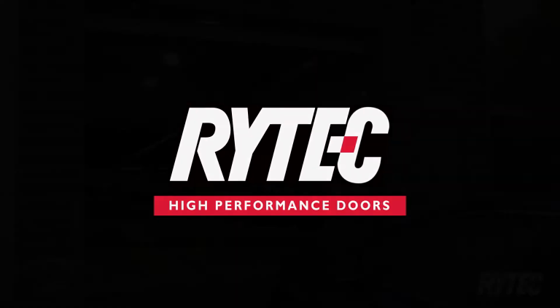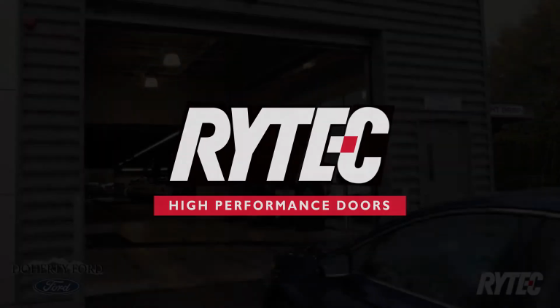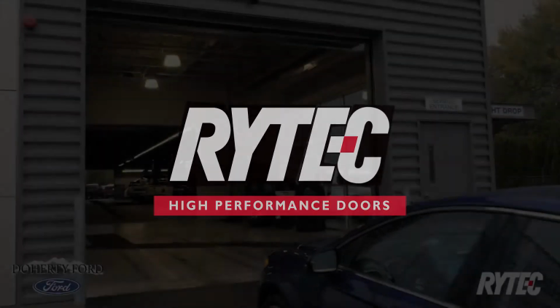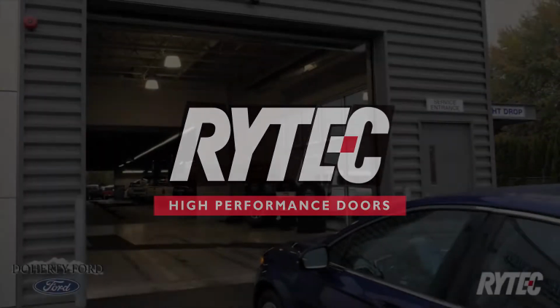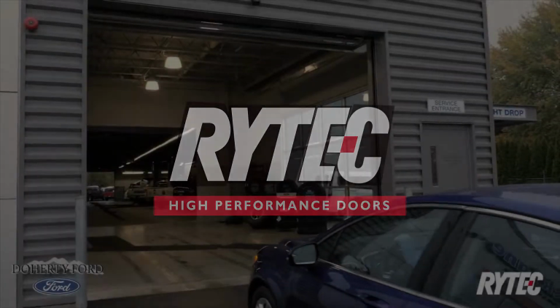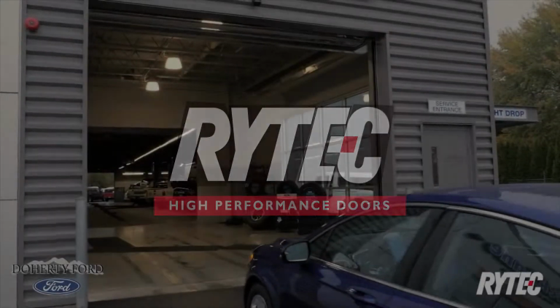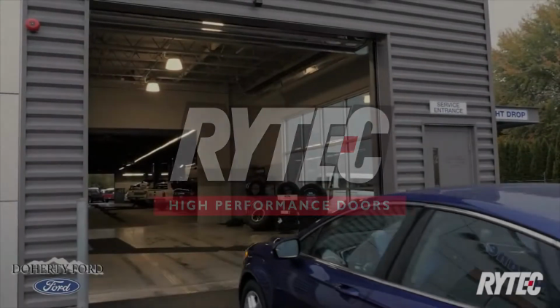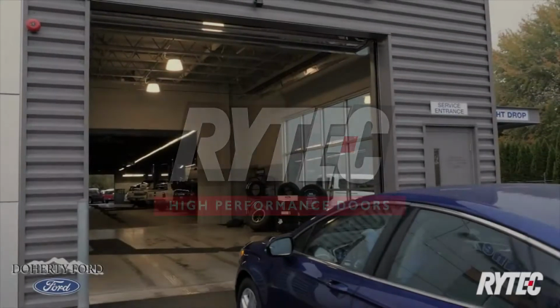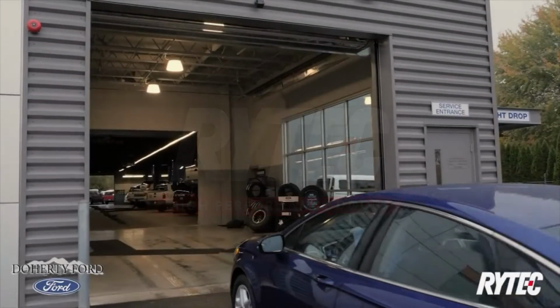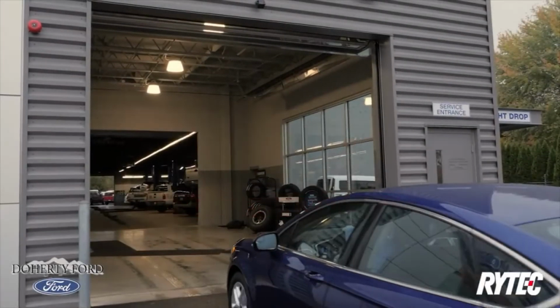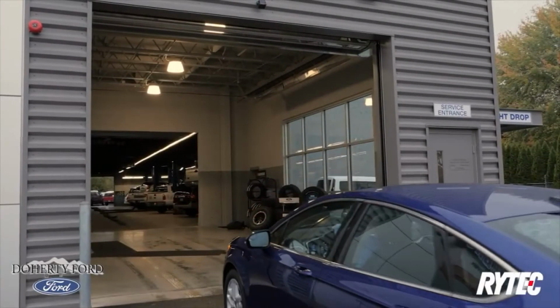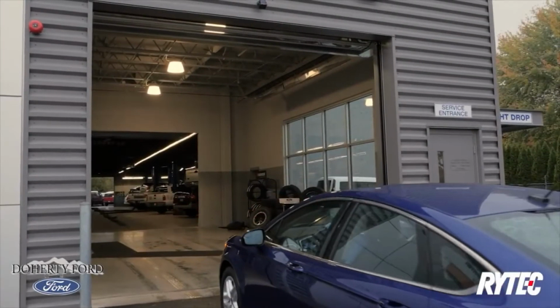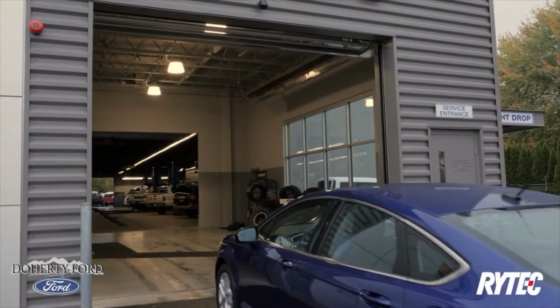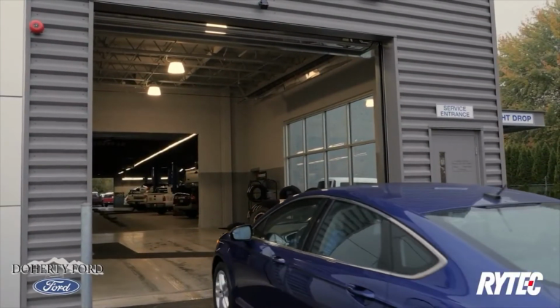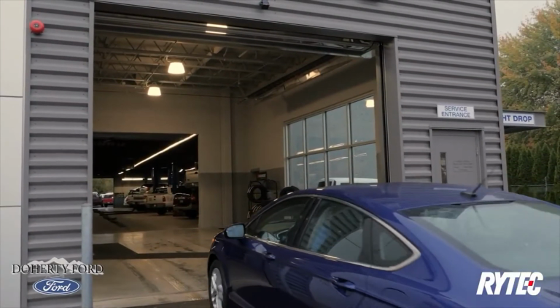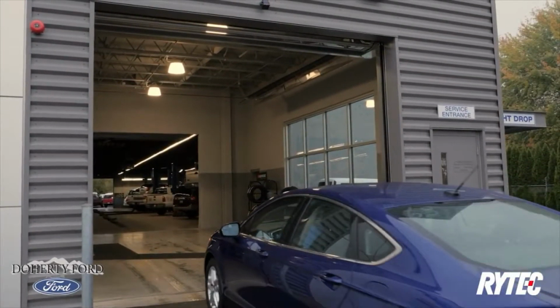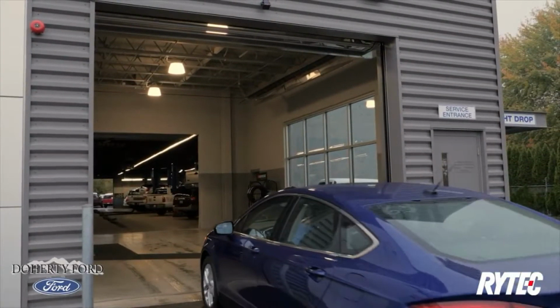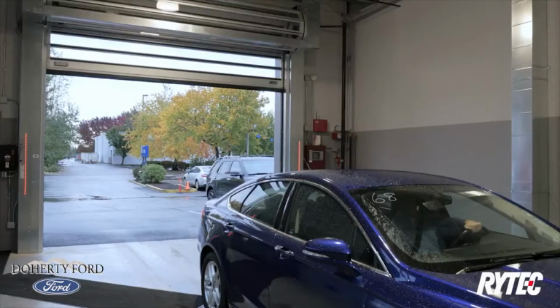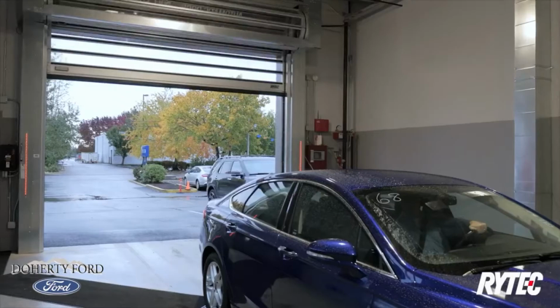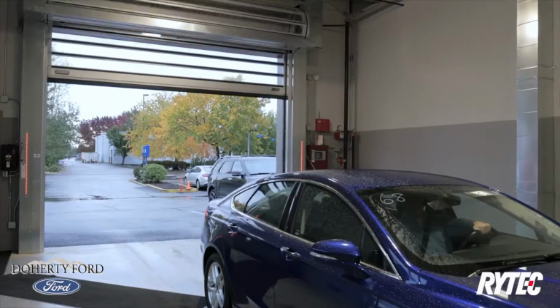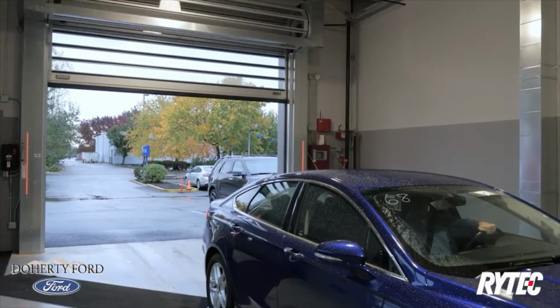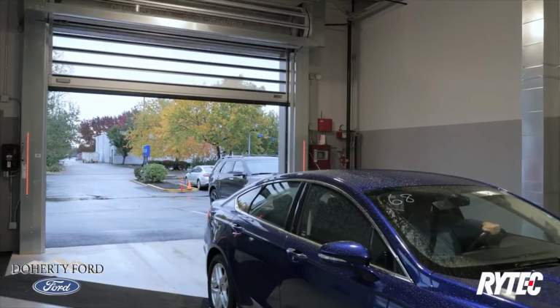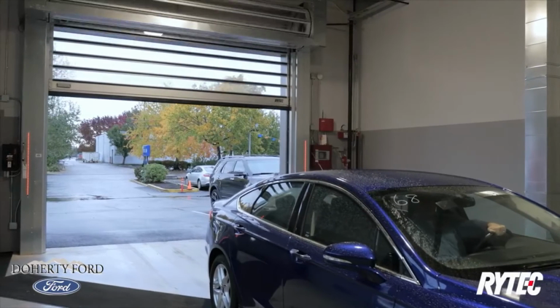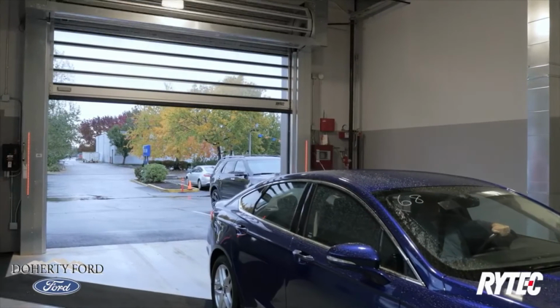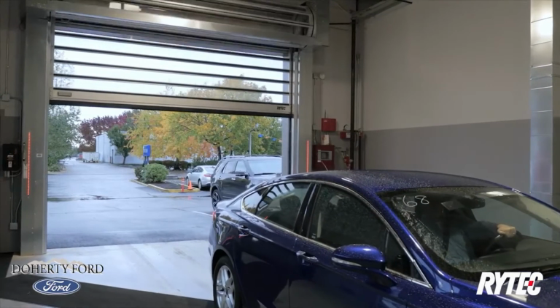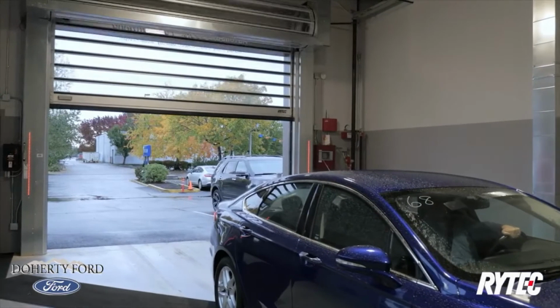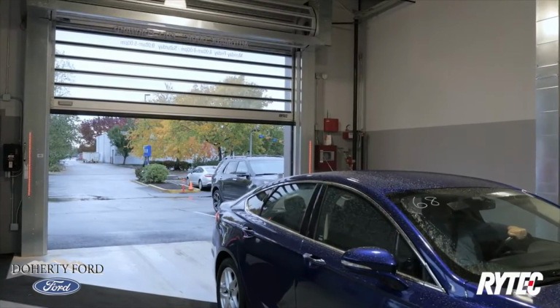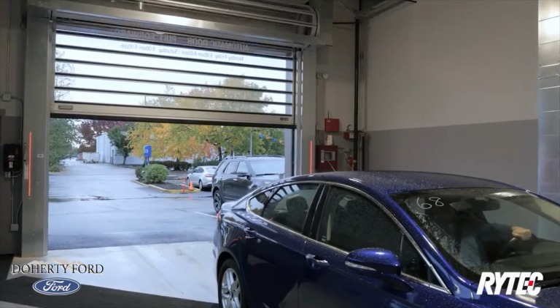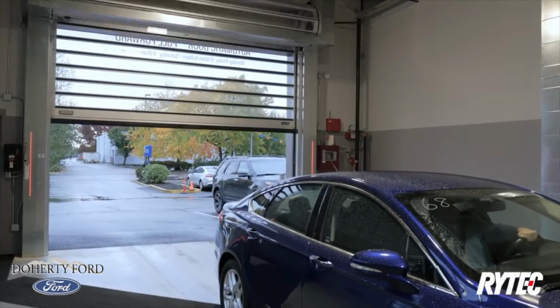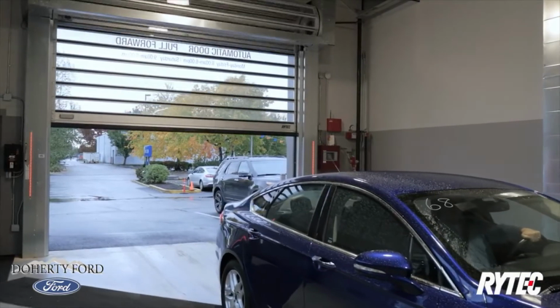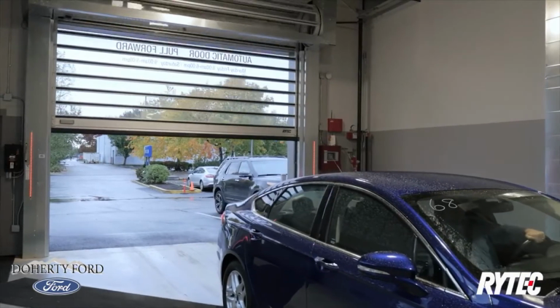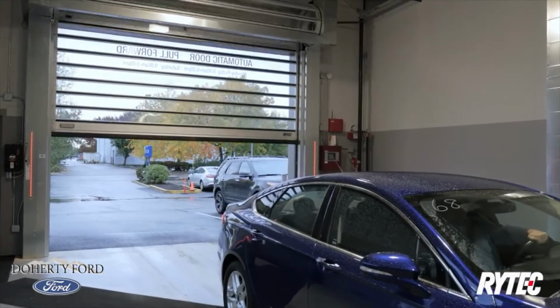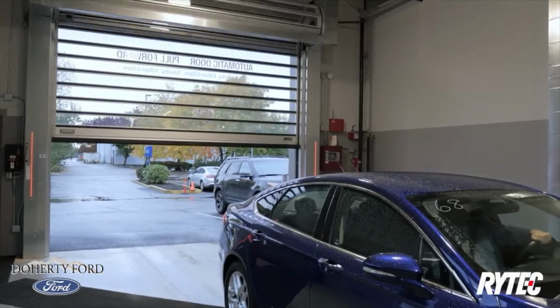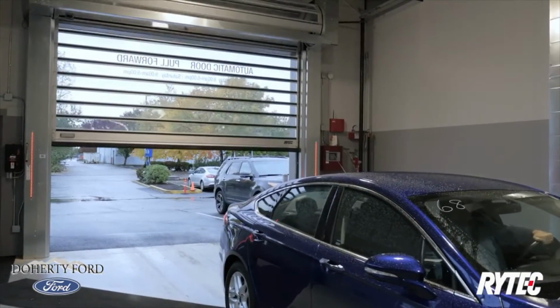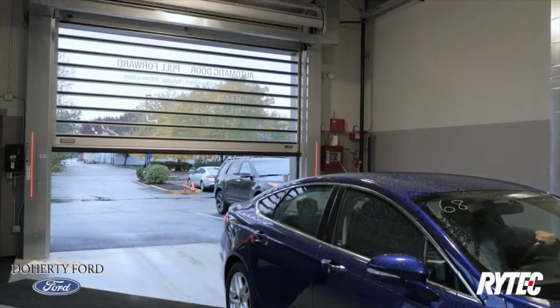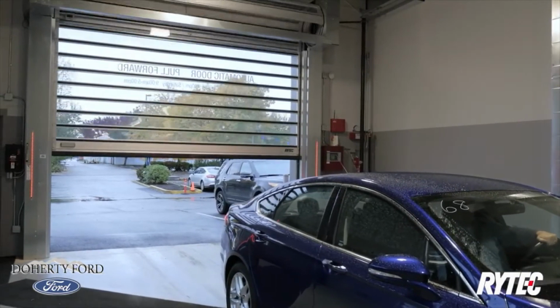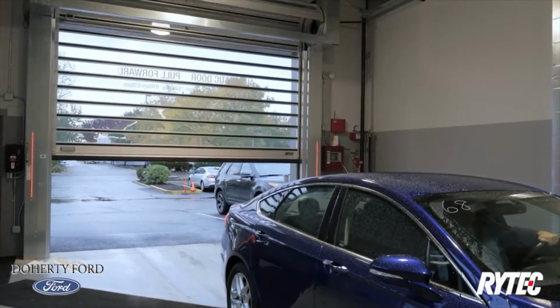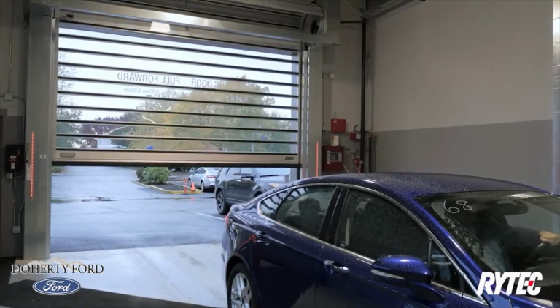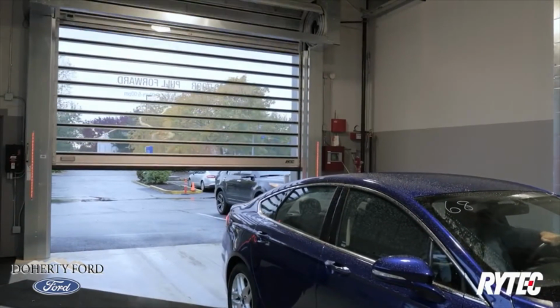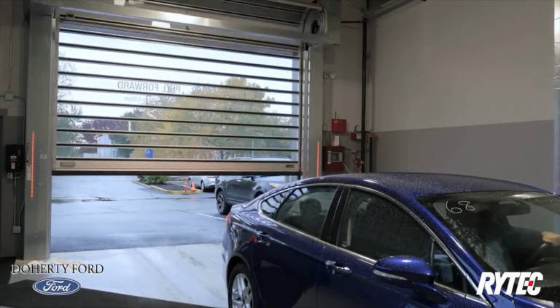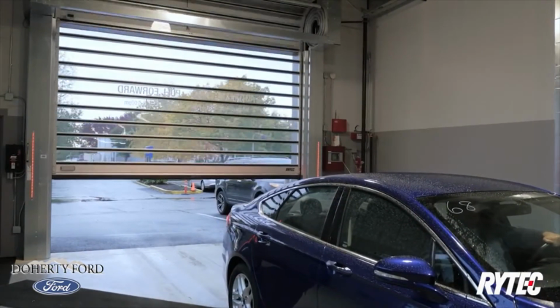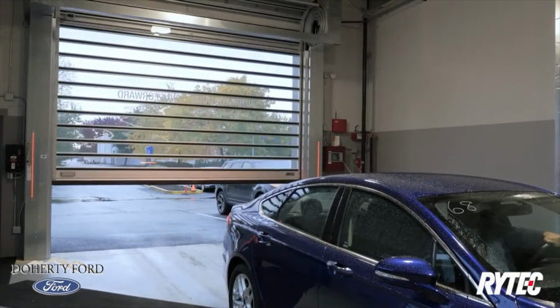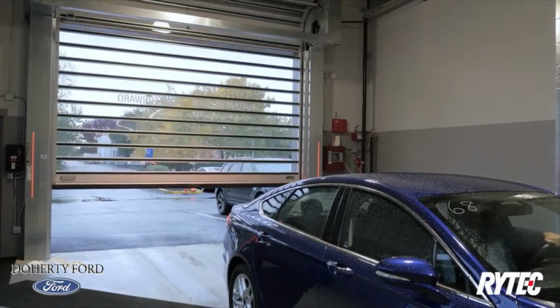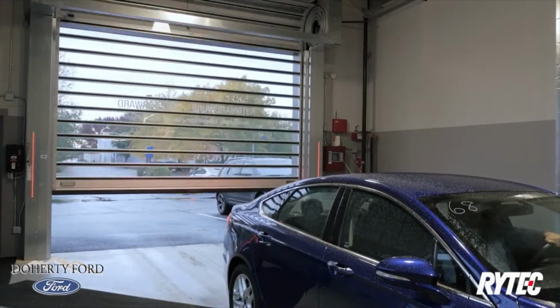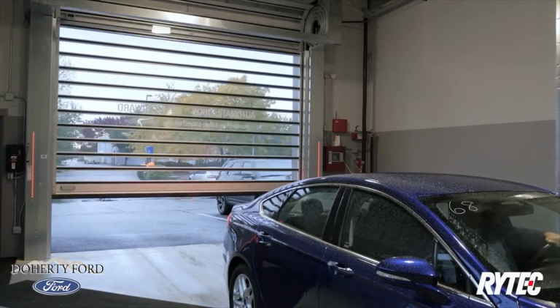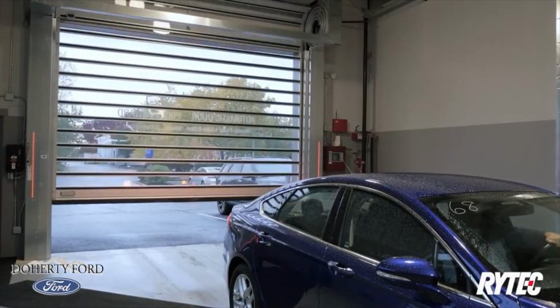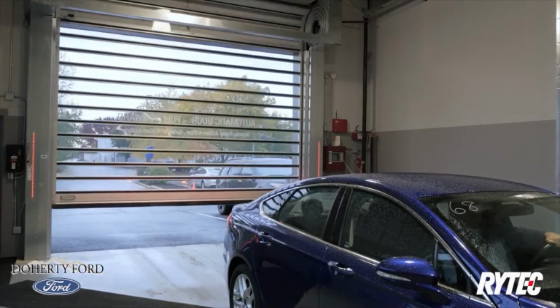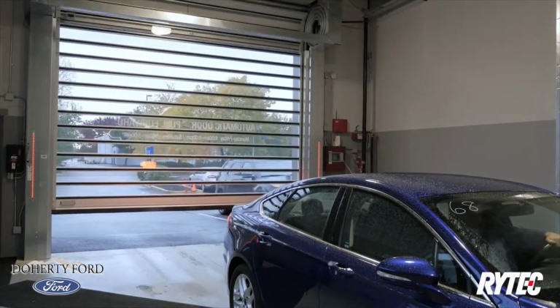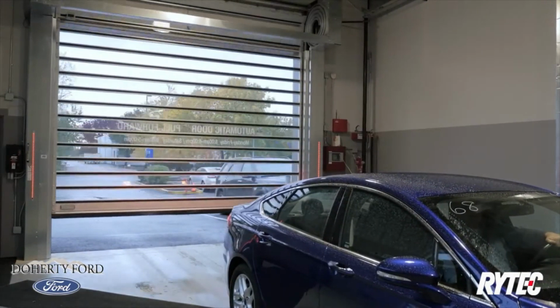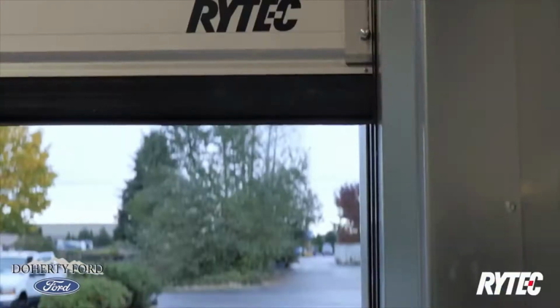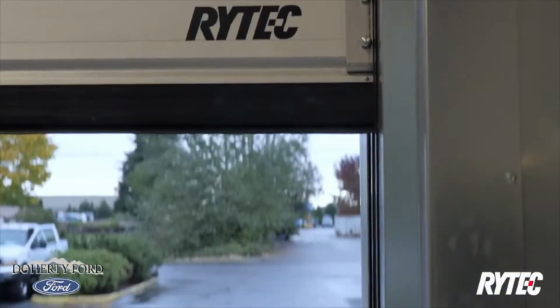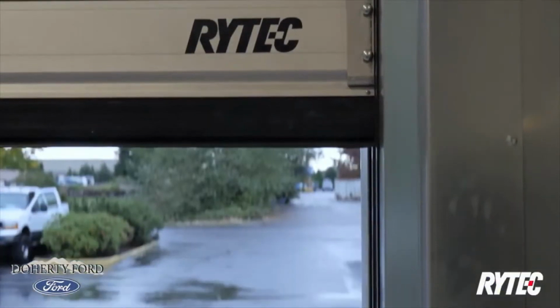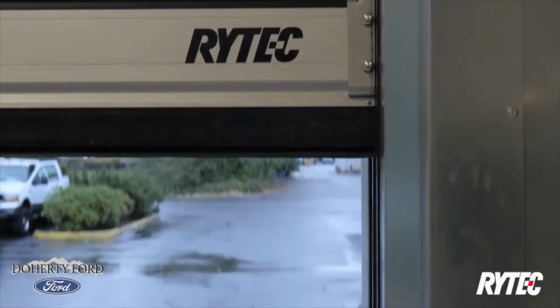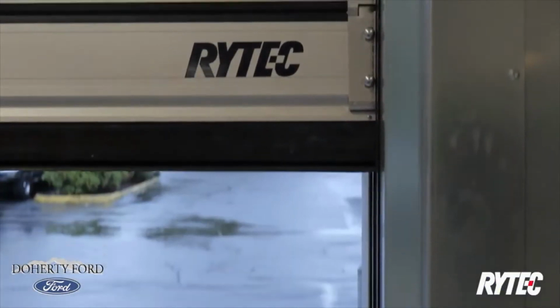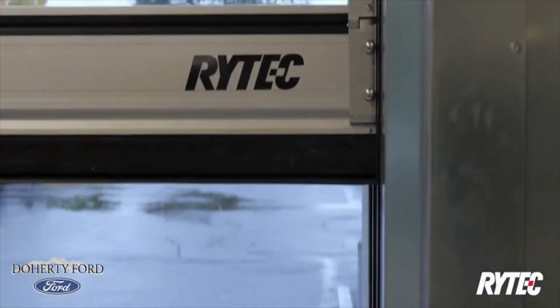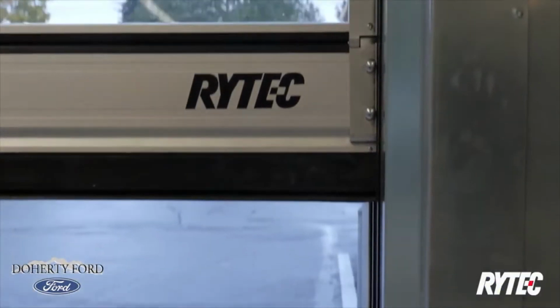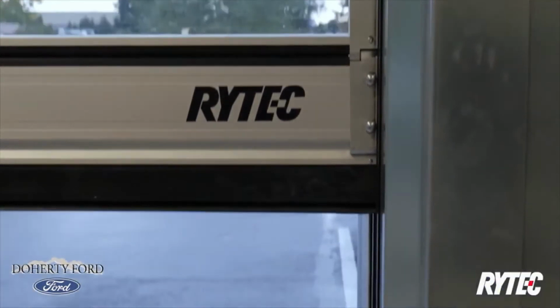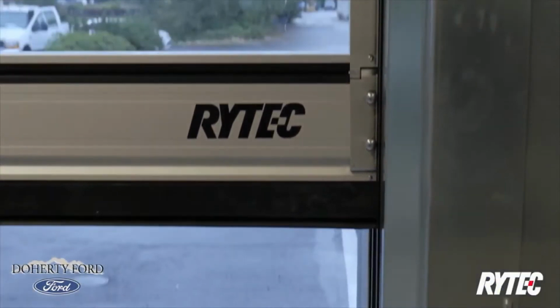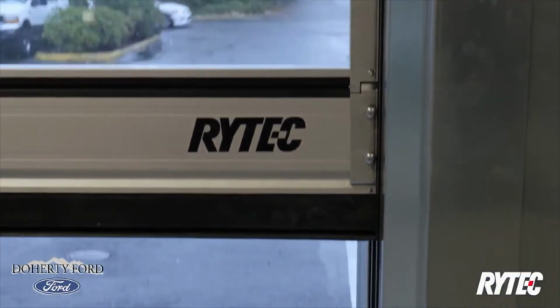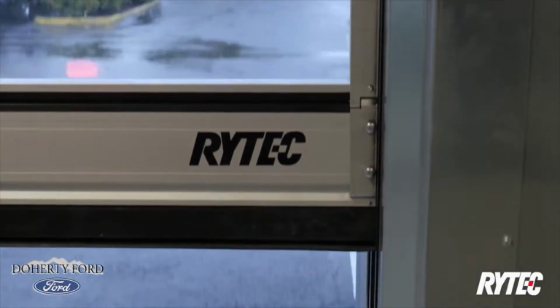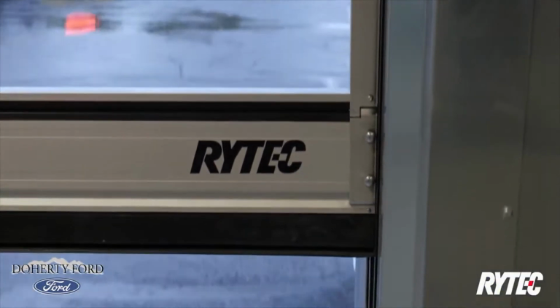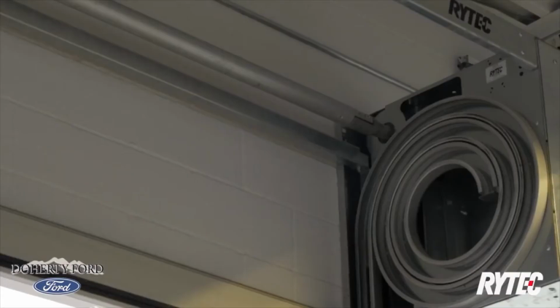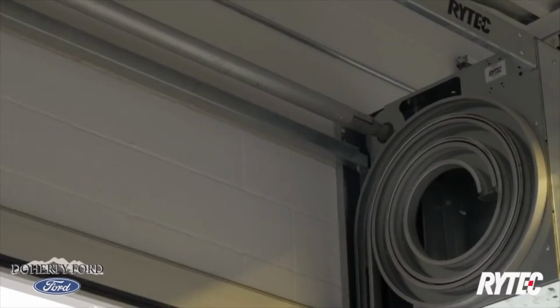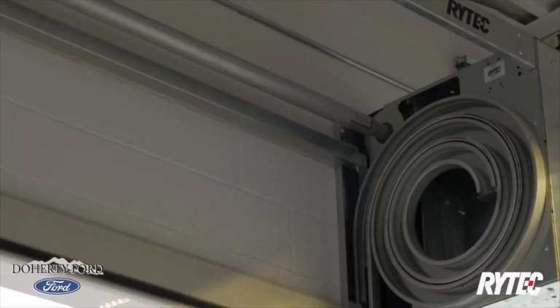Quality. Performance. Reliability. When it comes to equipping your project with the best and high-performance doors, Rytek has you covered.